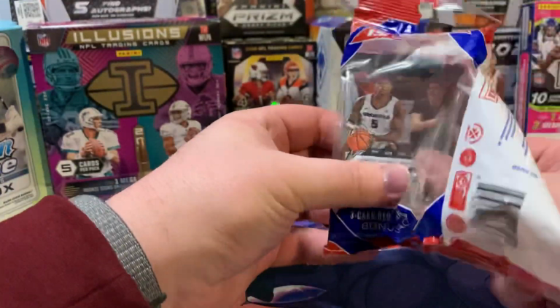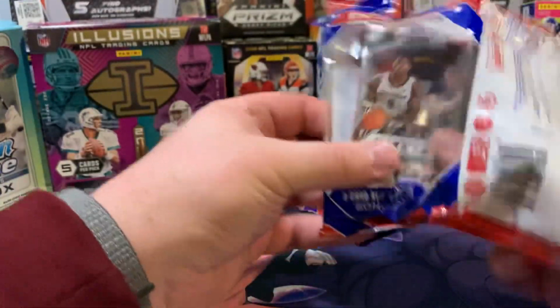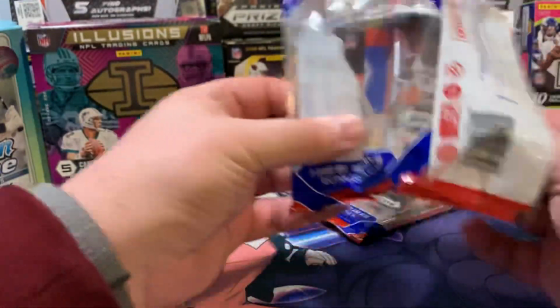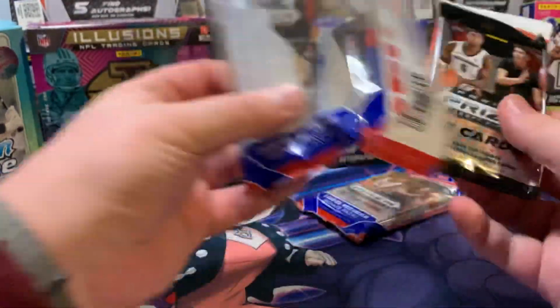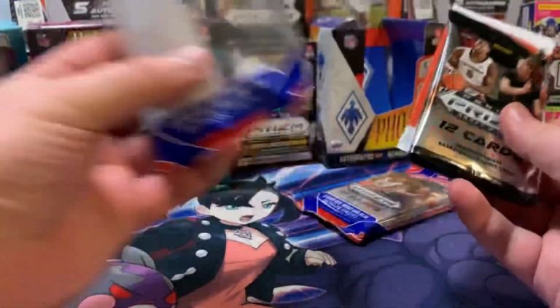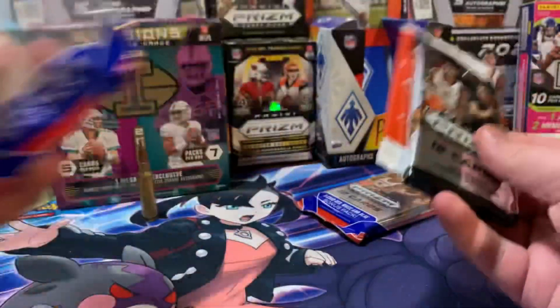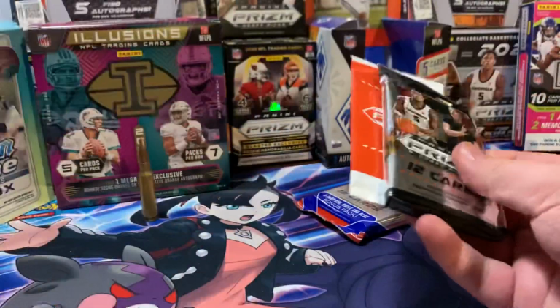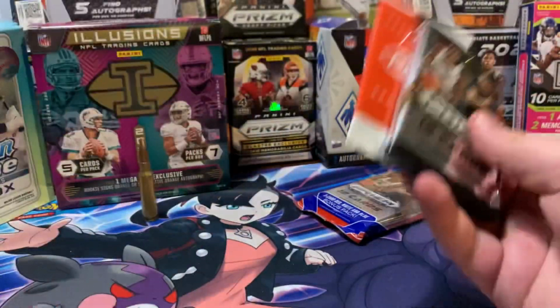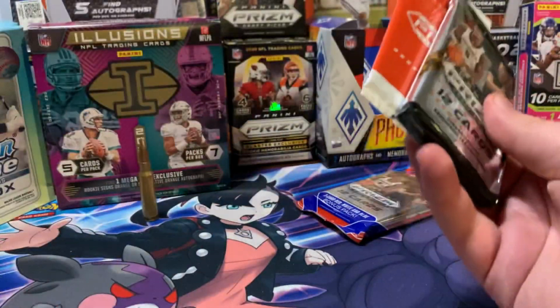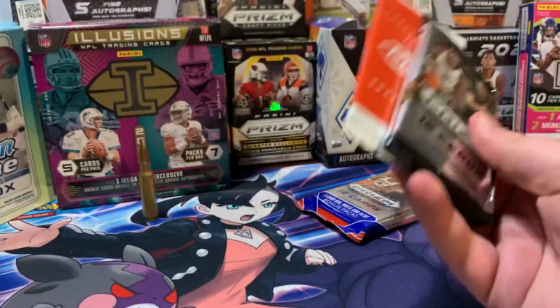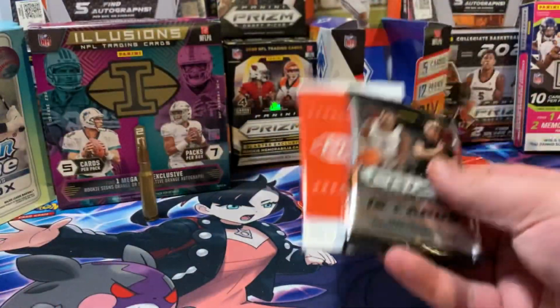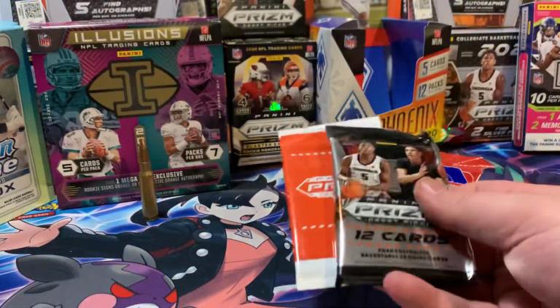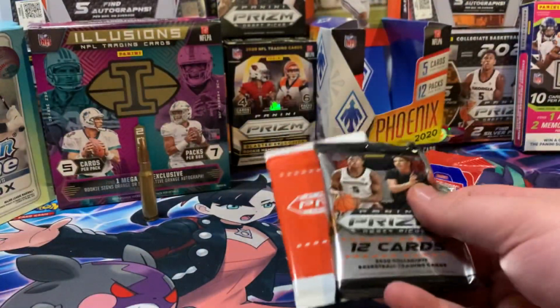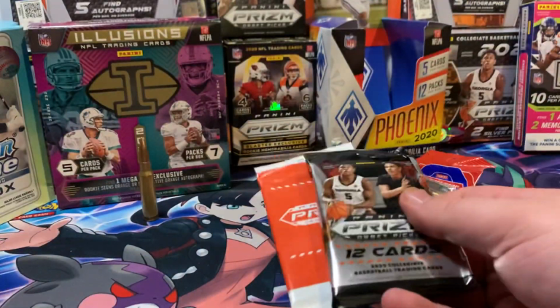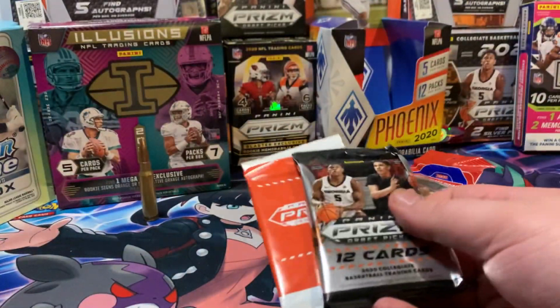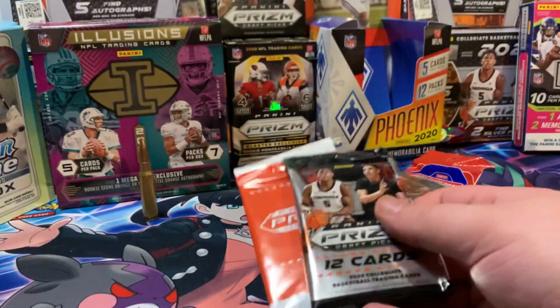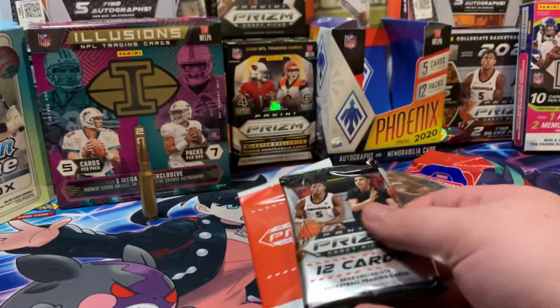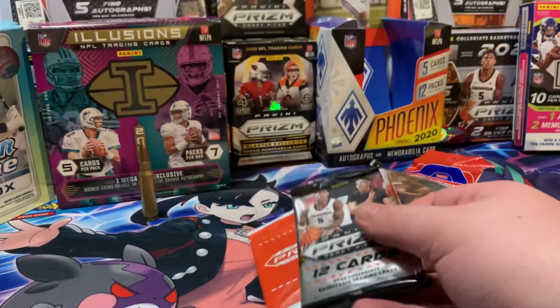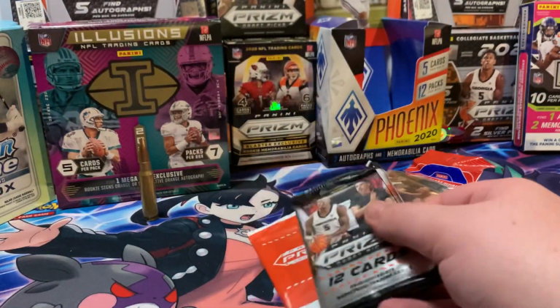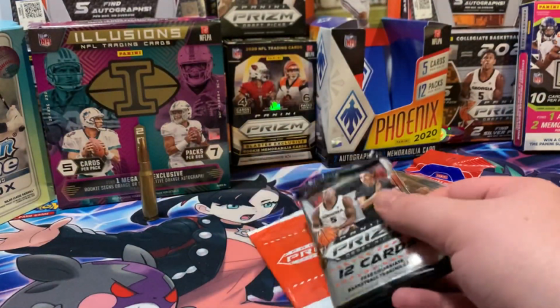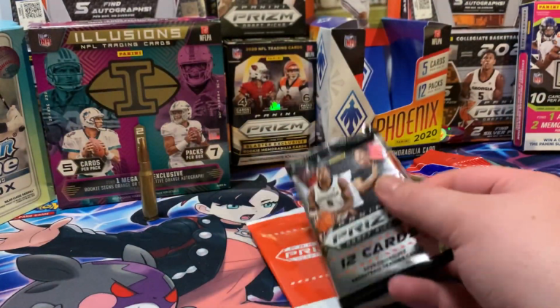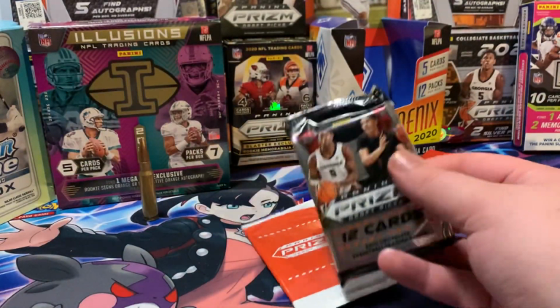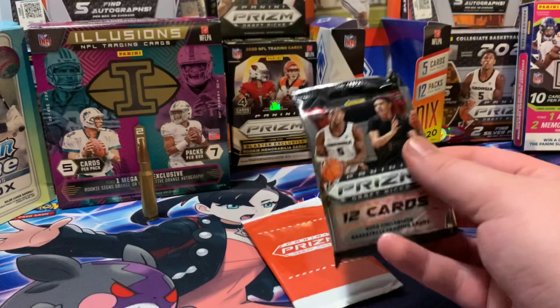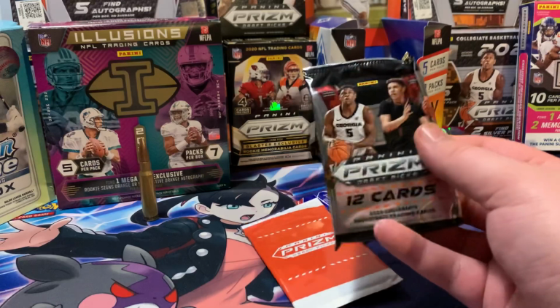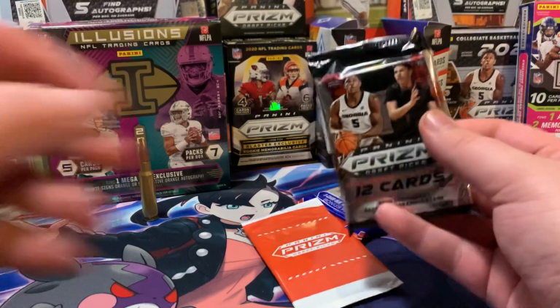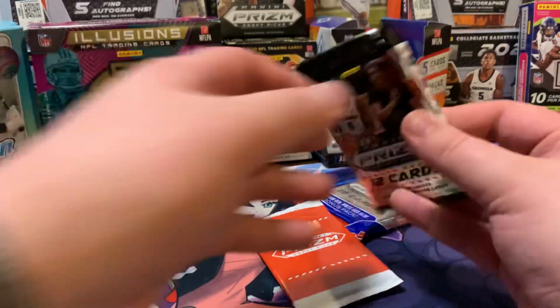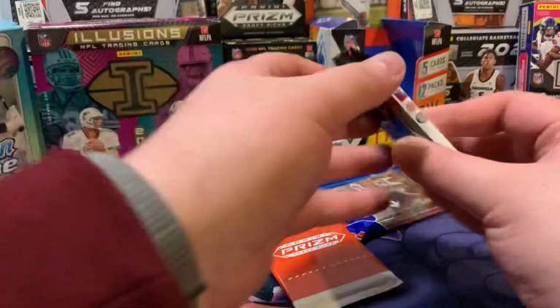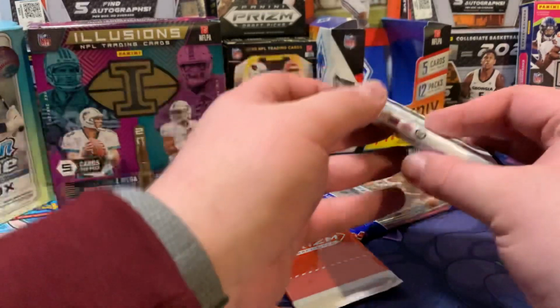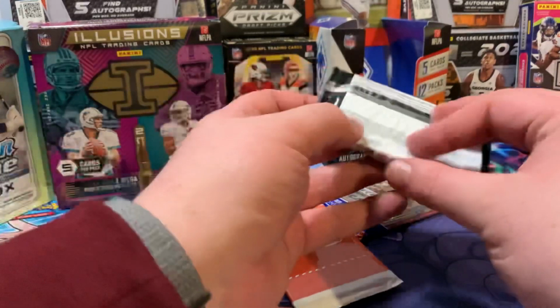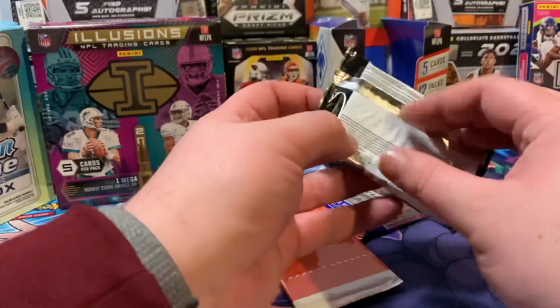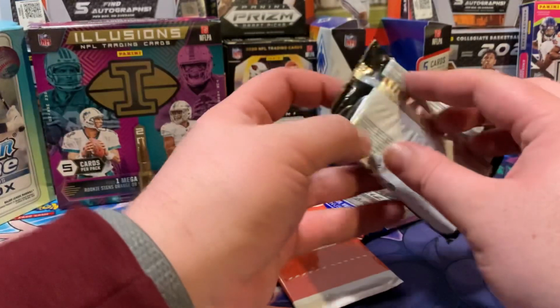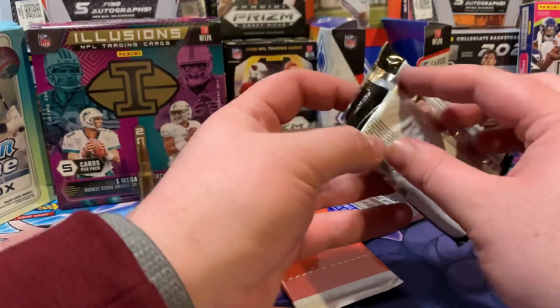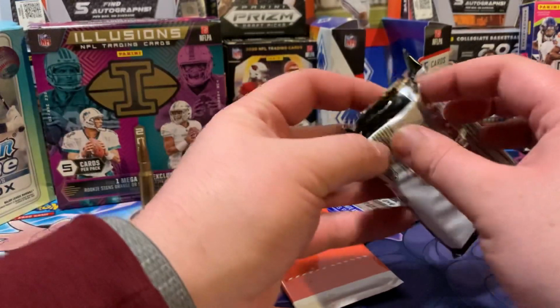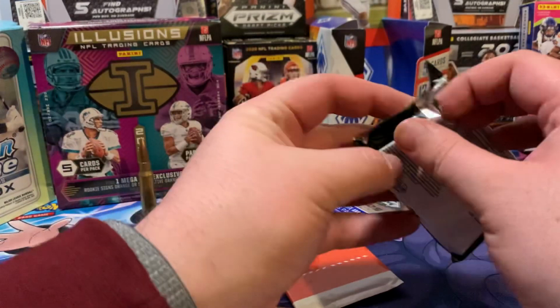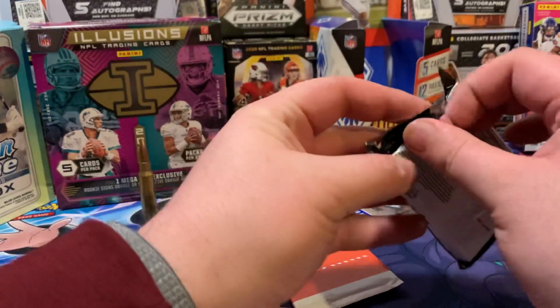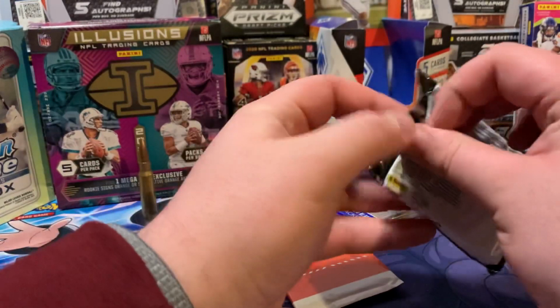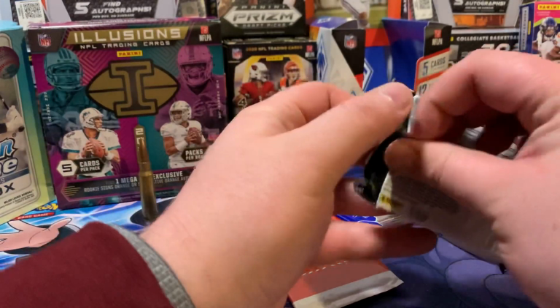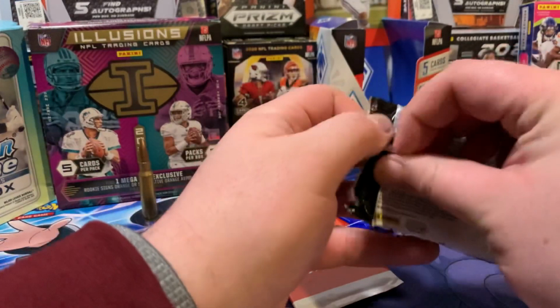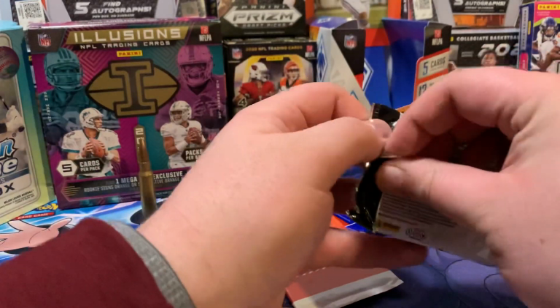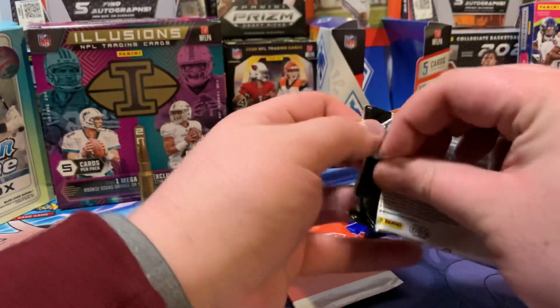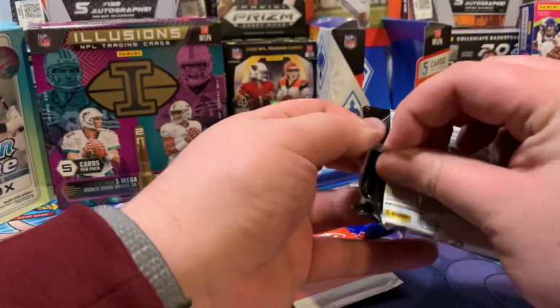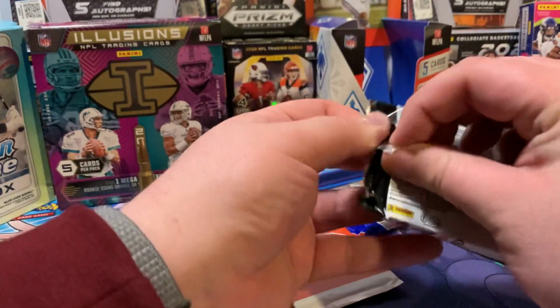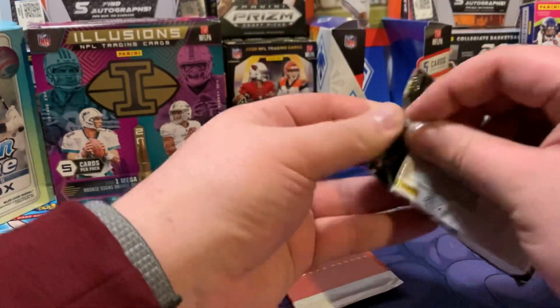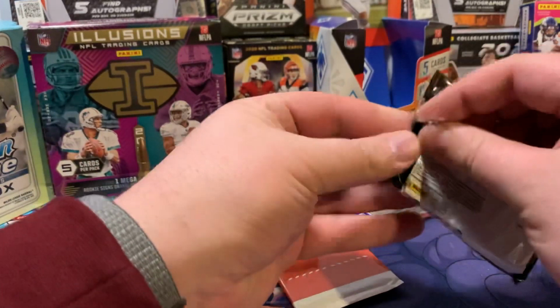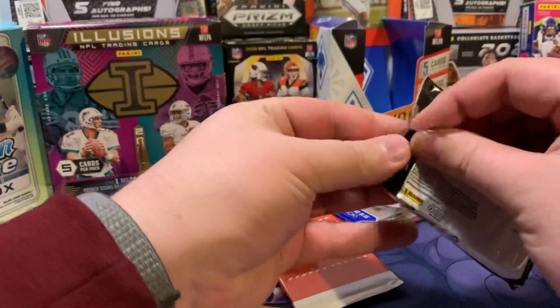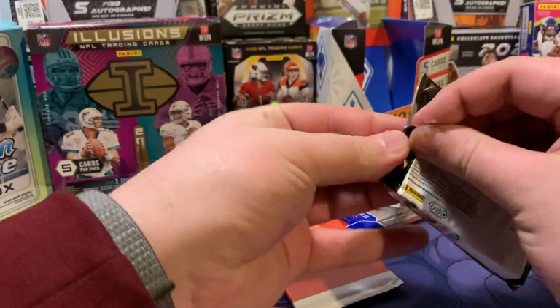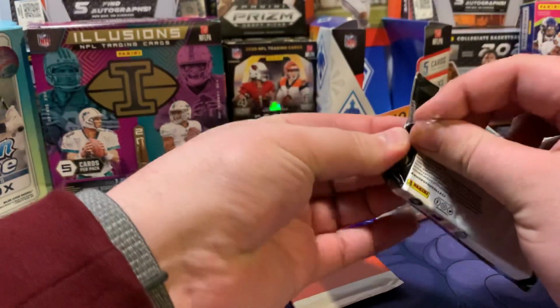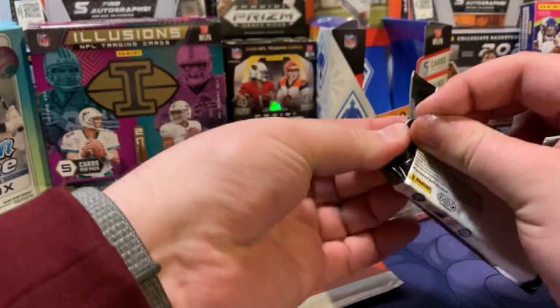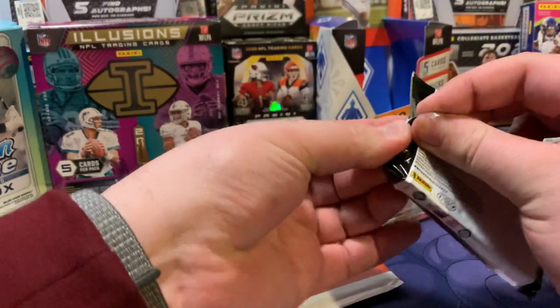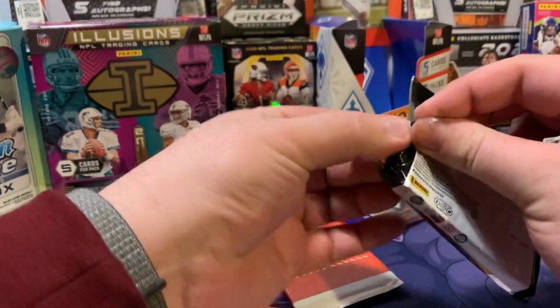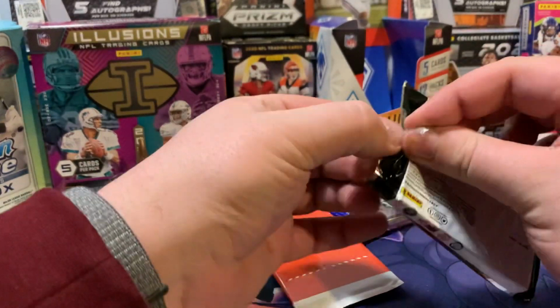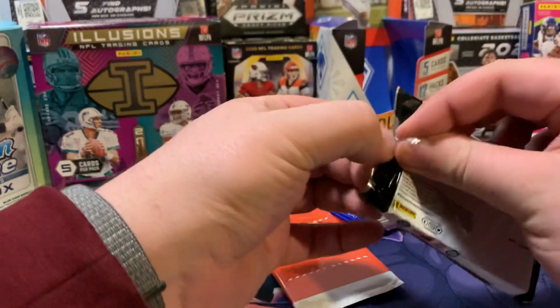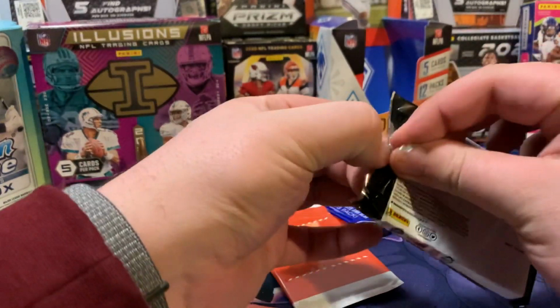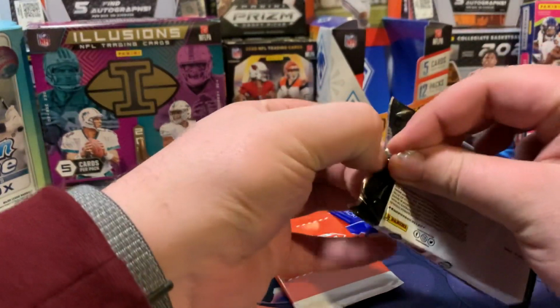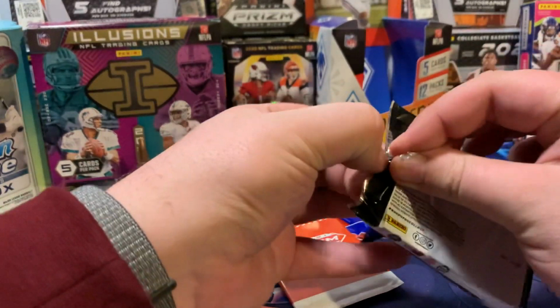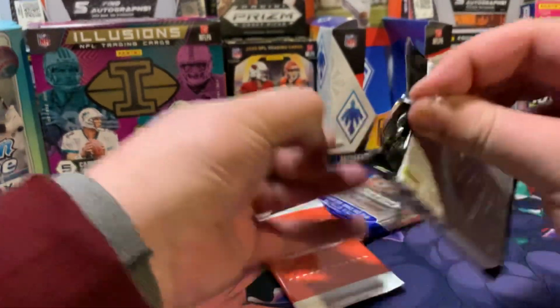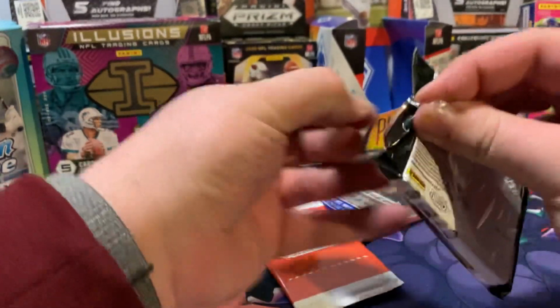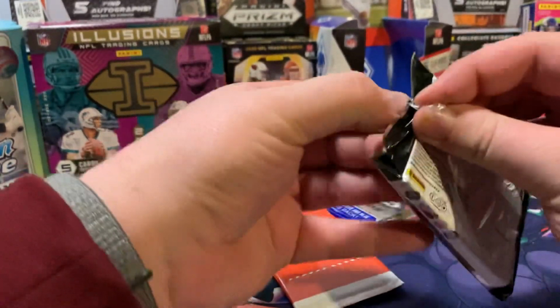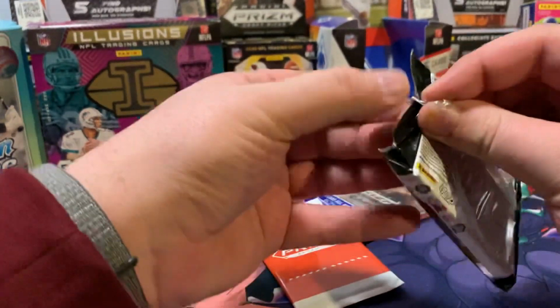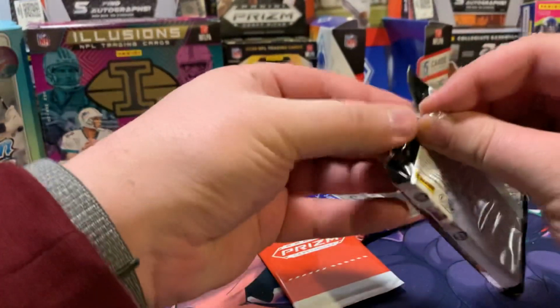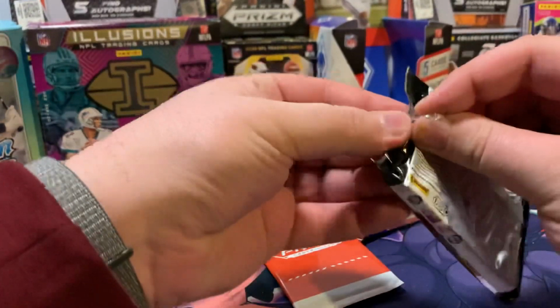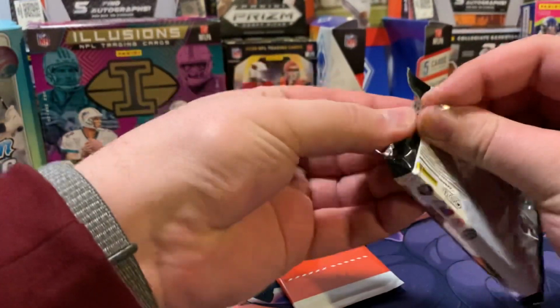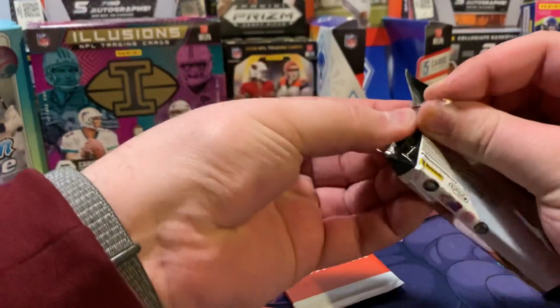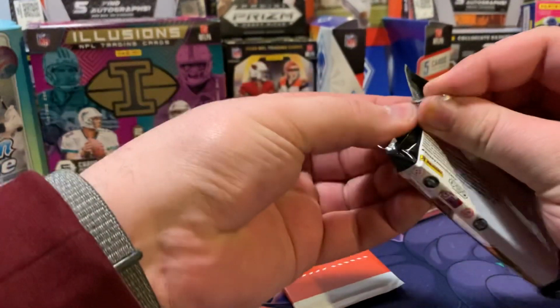So, Prism Draft Picks — 15 cards. You have 12 cards in this main pack and 3 cards in the red, white, blue.